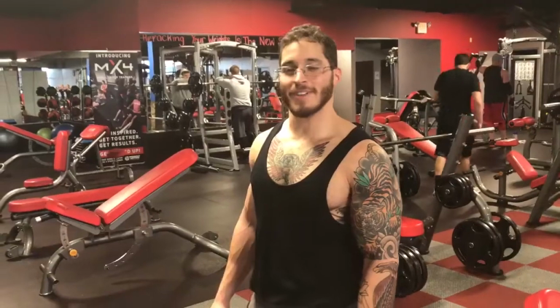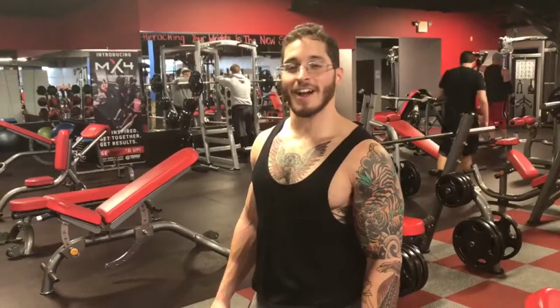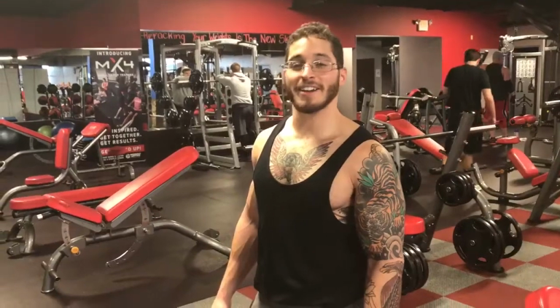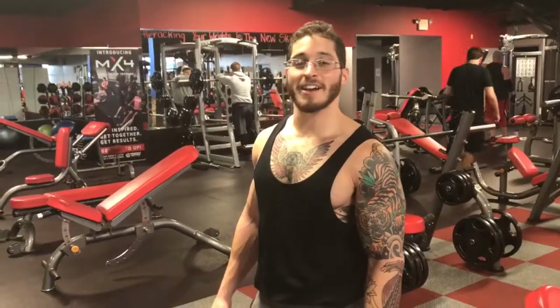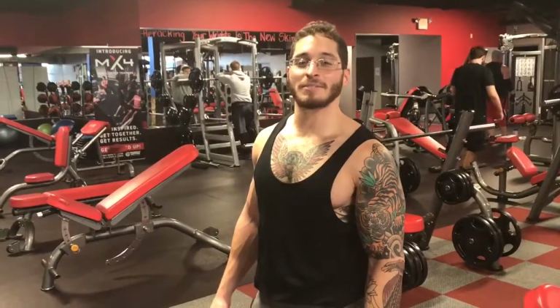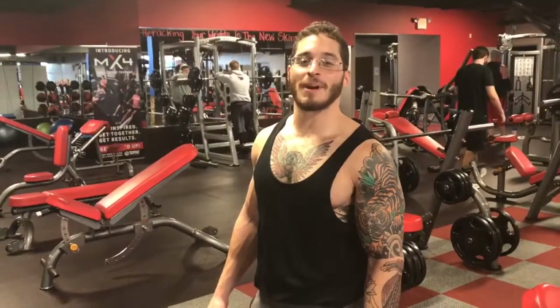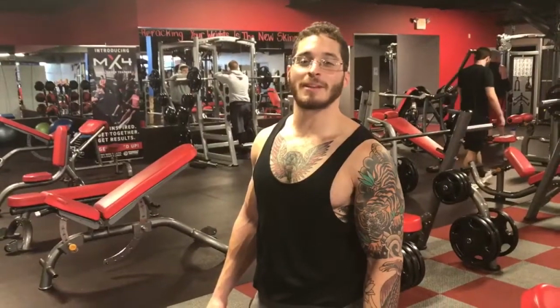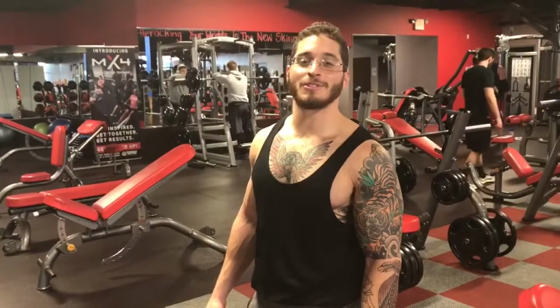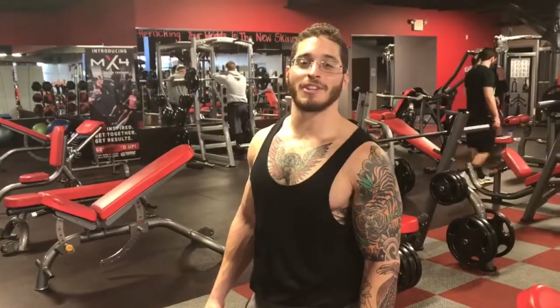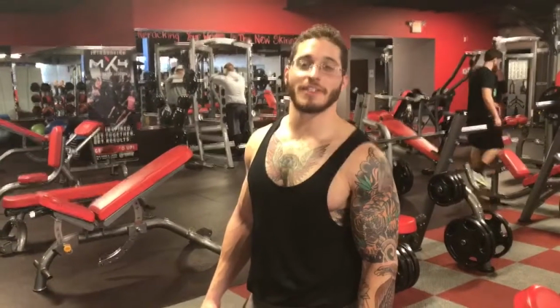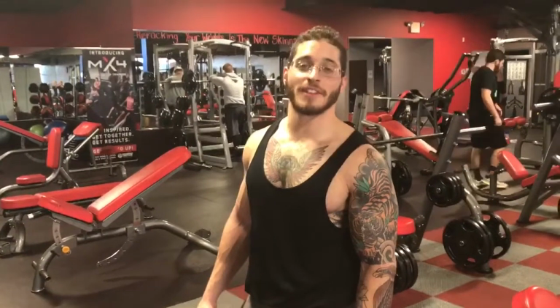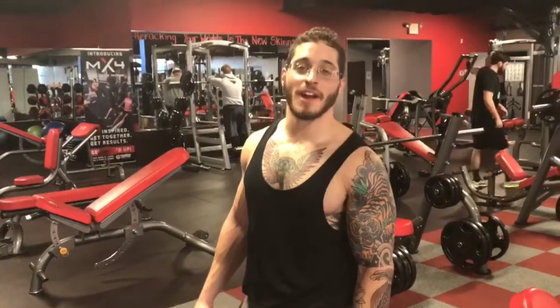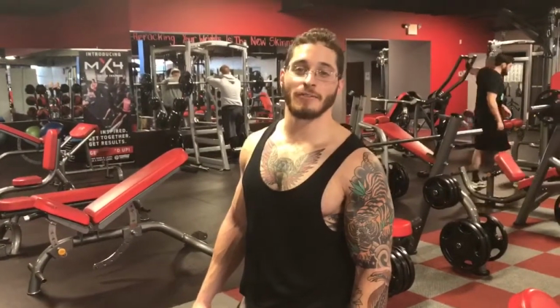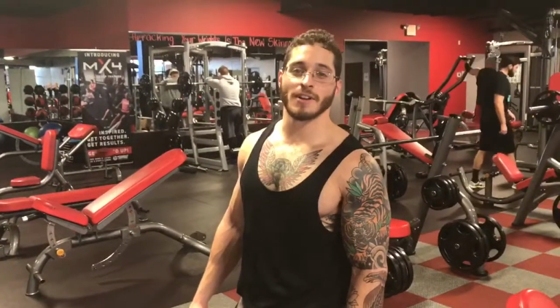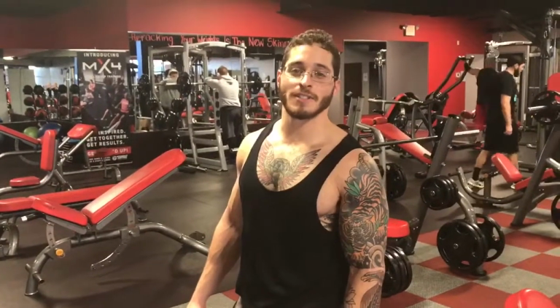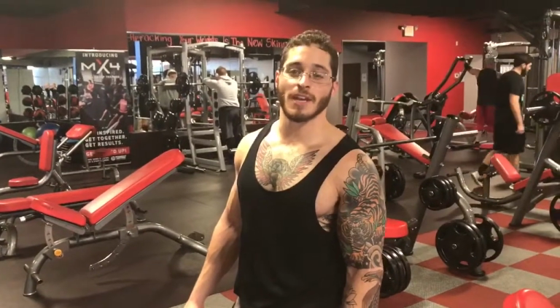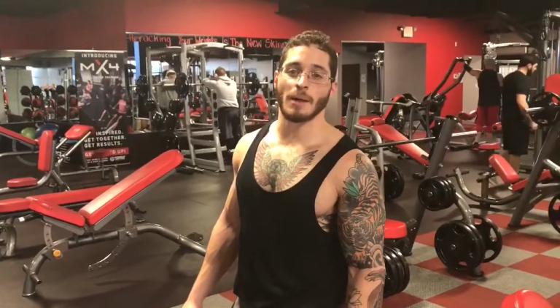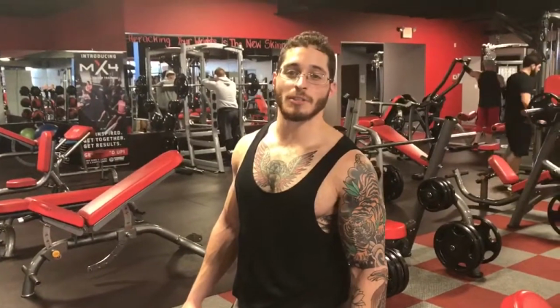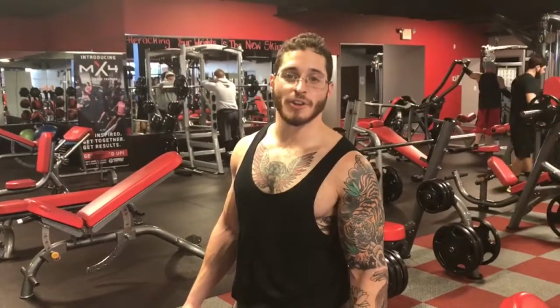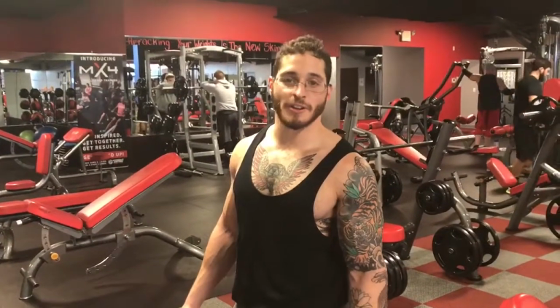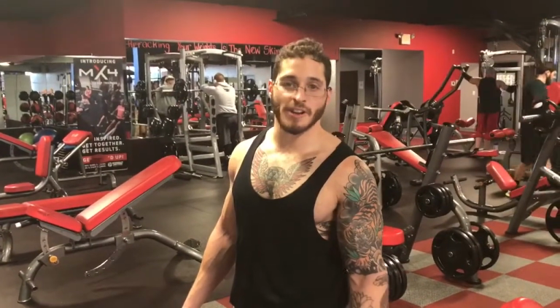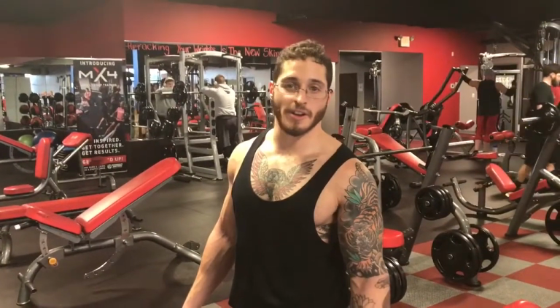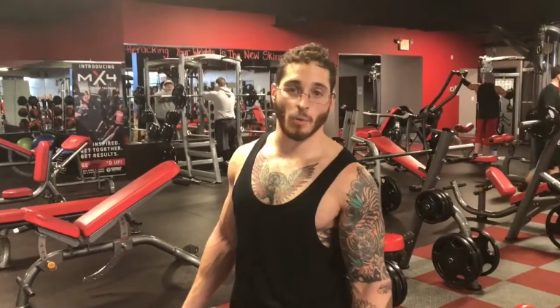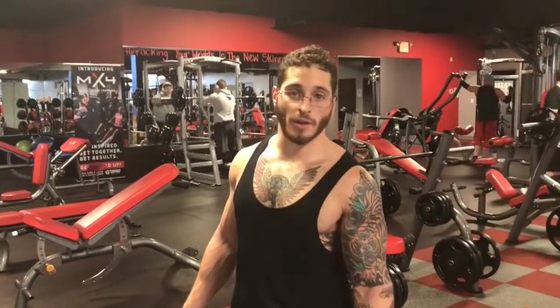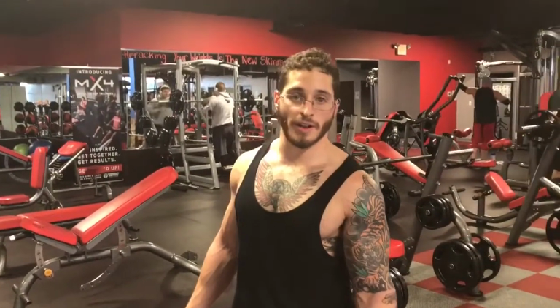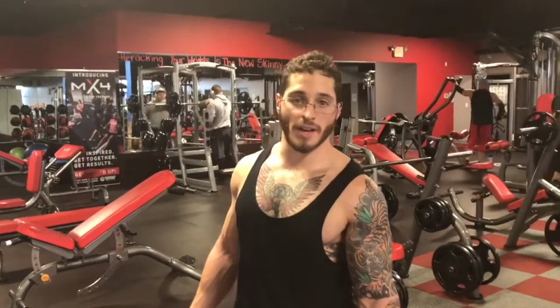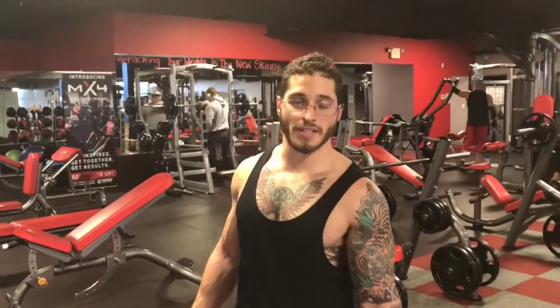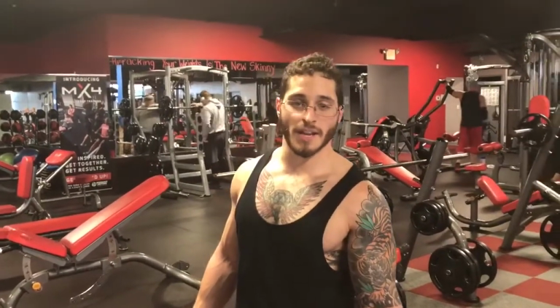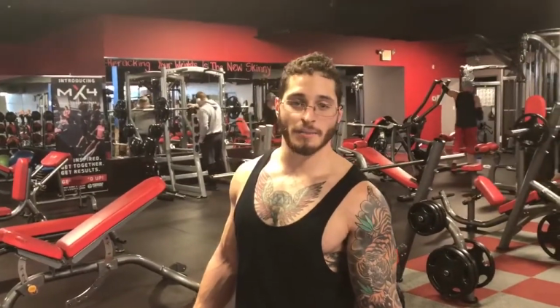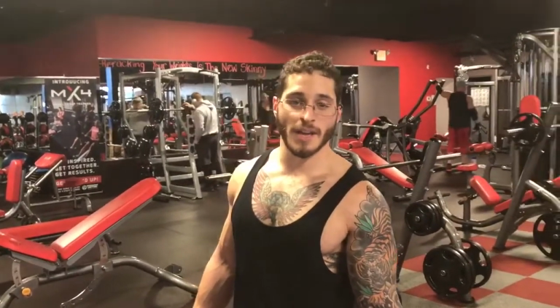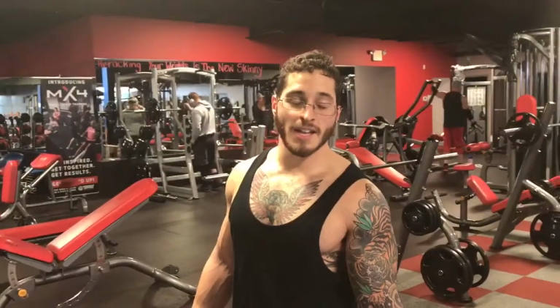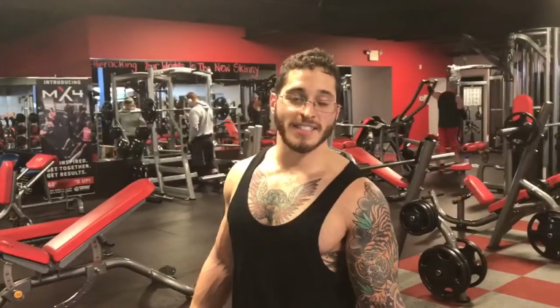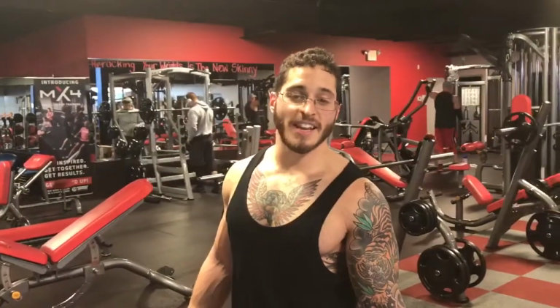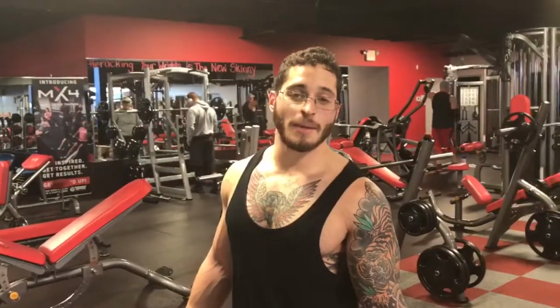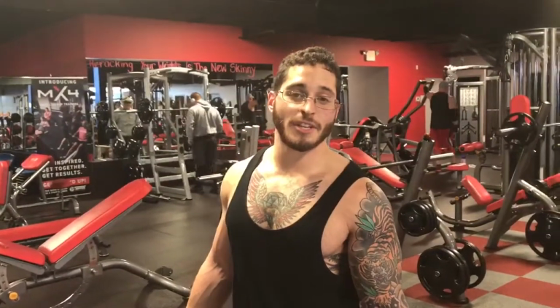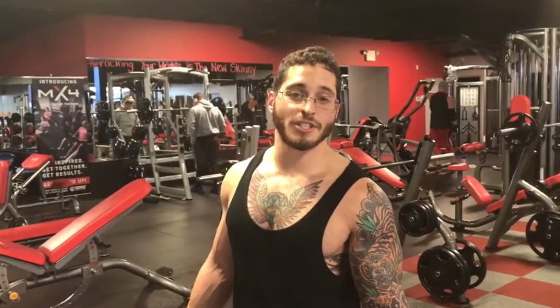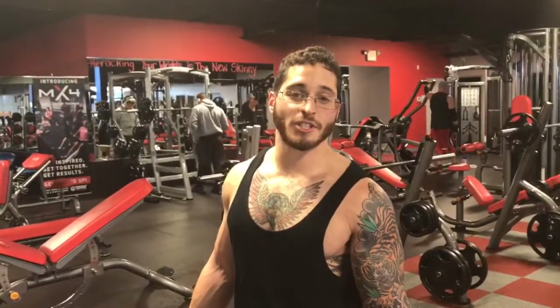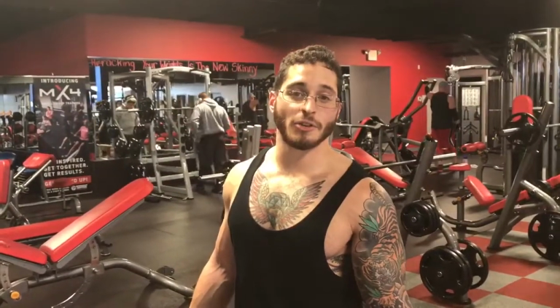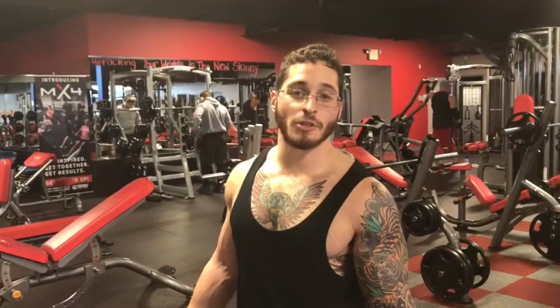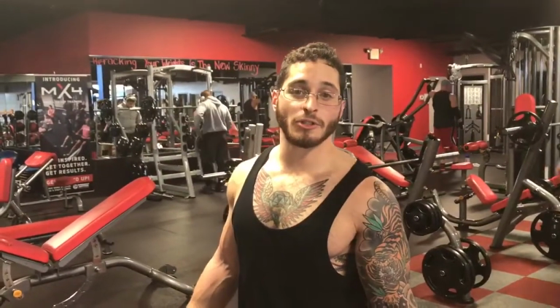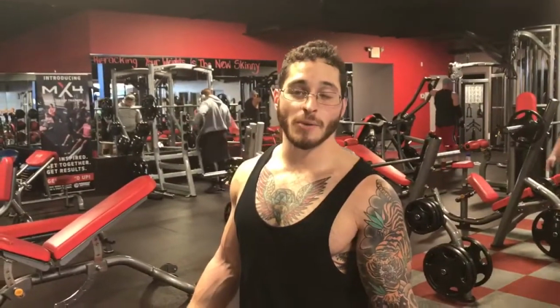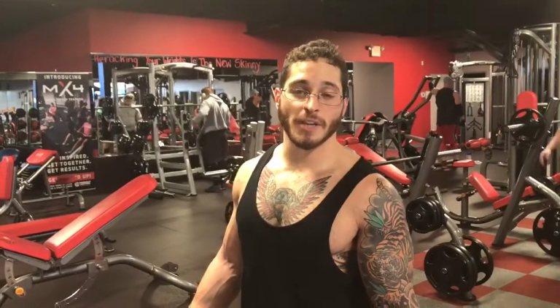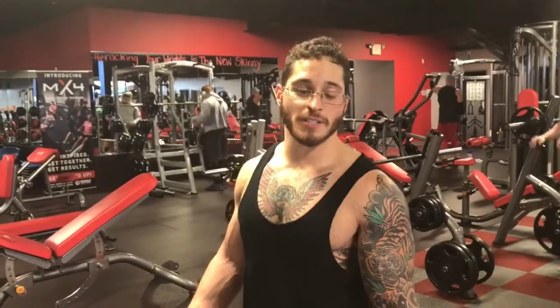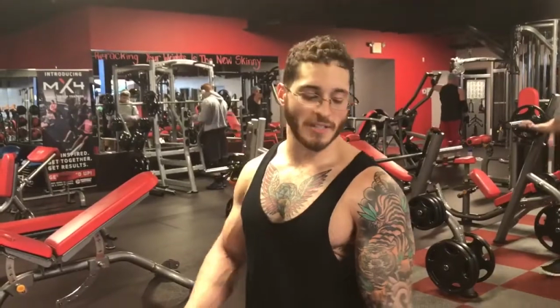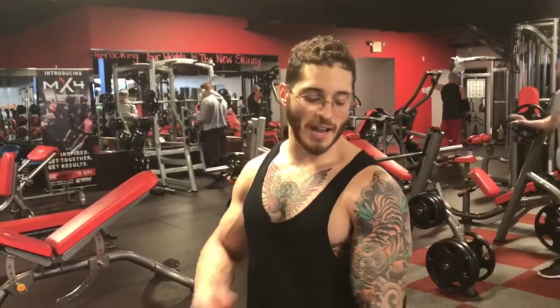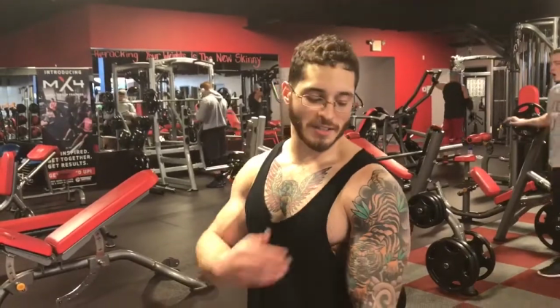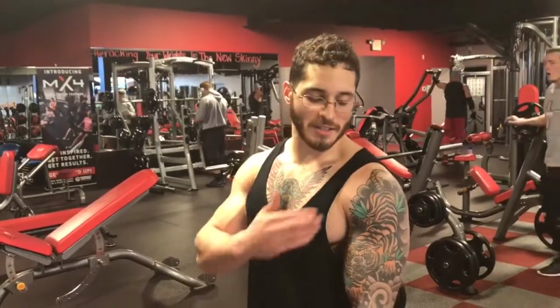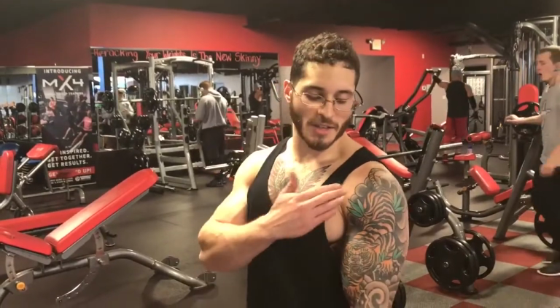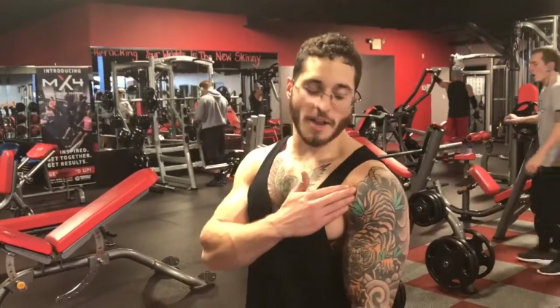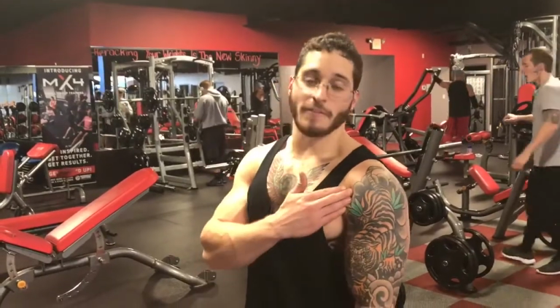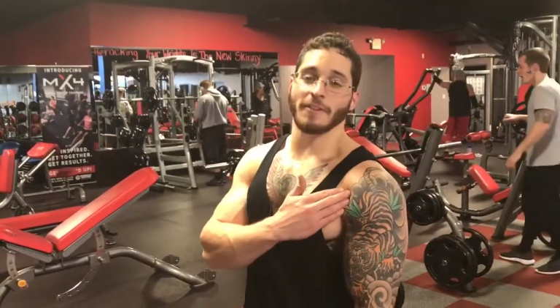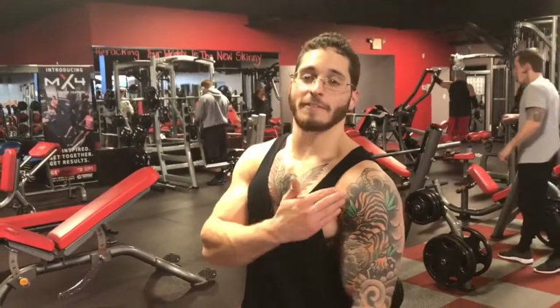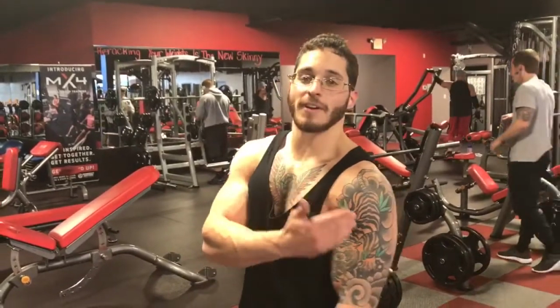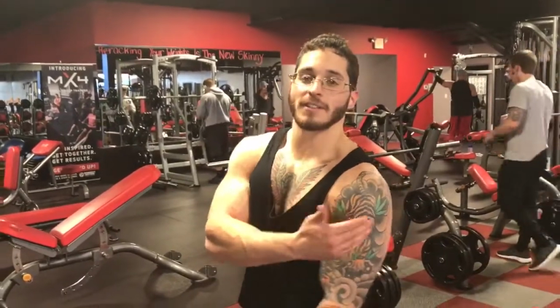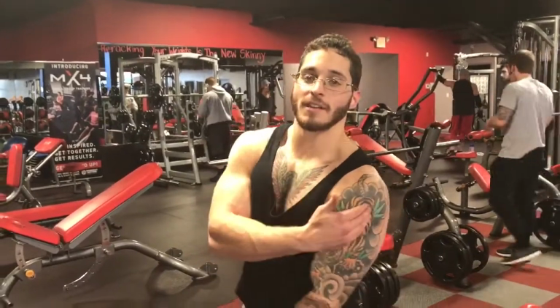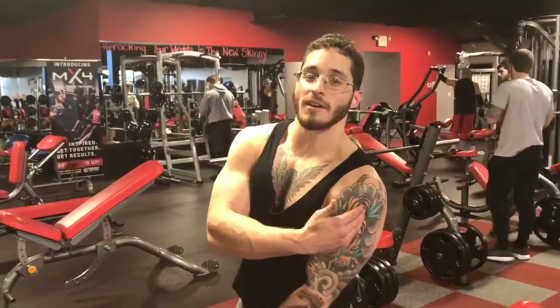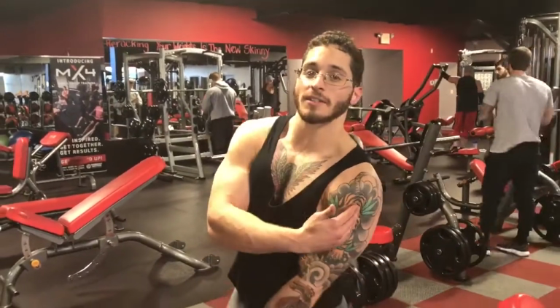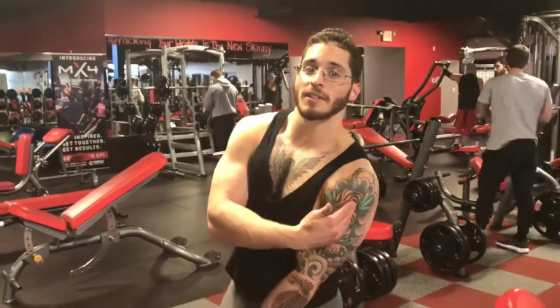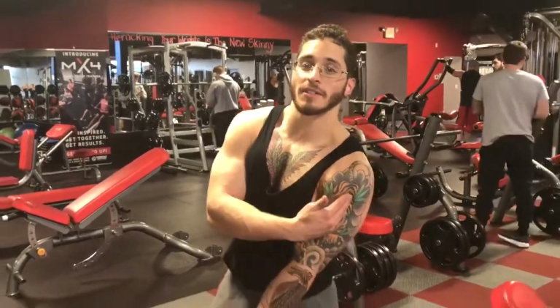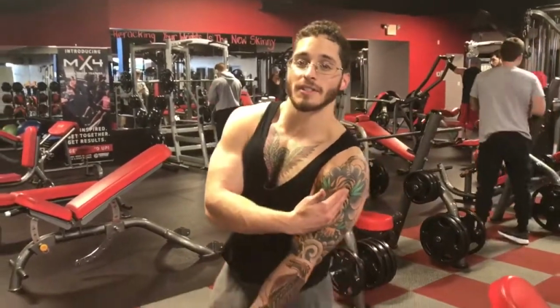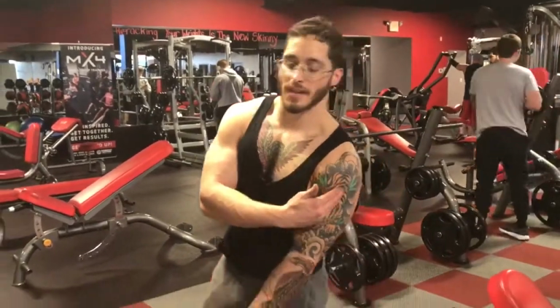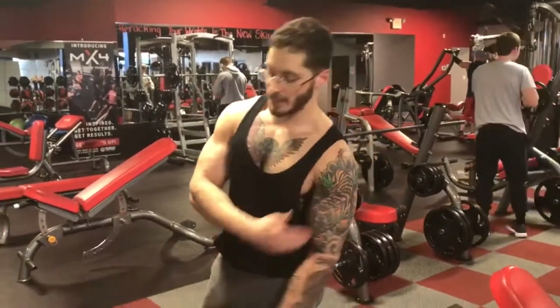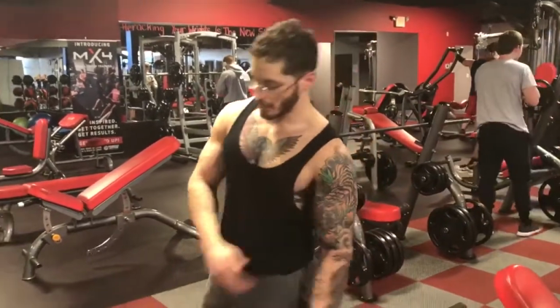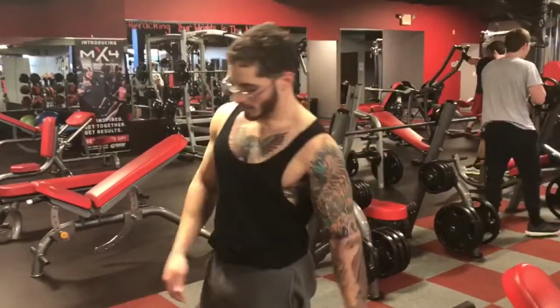Hi guys, my name is Jonathan Alvarez and I'm a trainer here at Workout Anytime. Today I'm going to show you two exercises for the front and also the side delt.